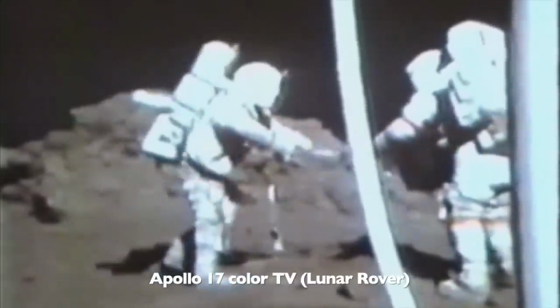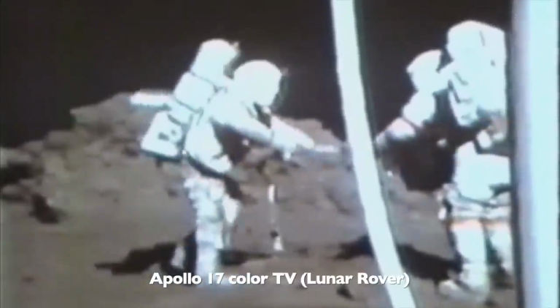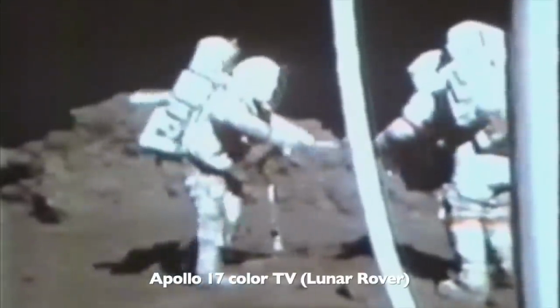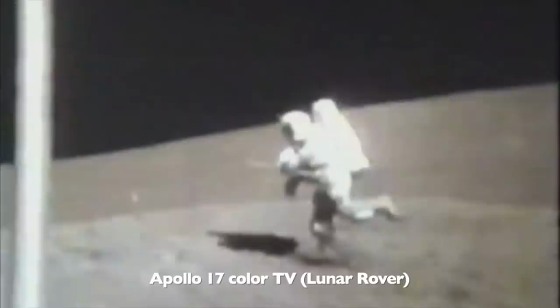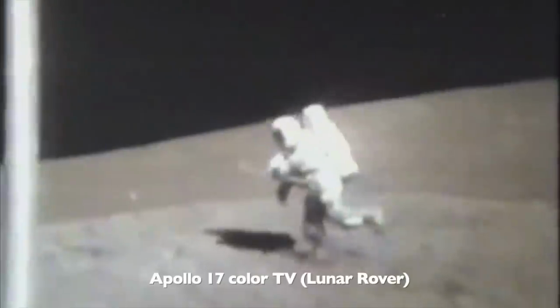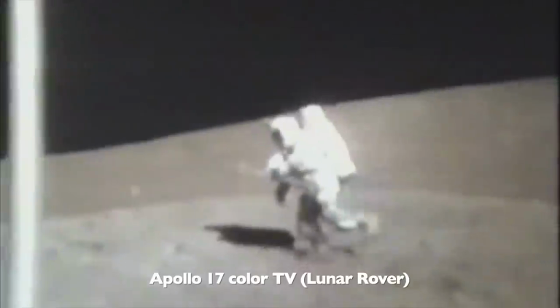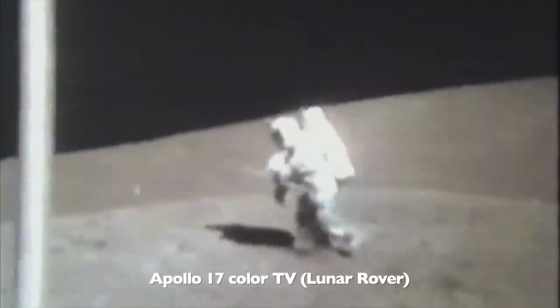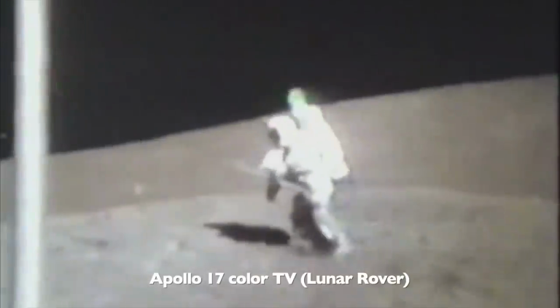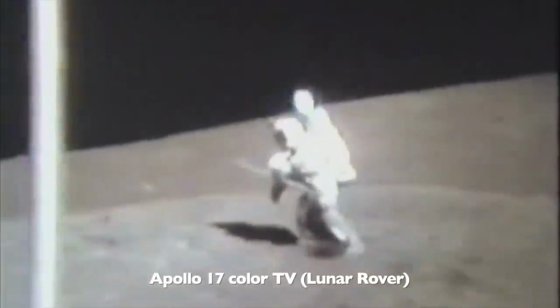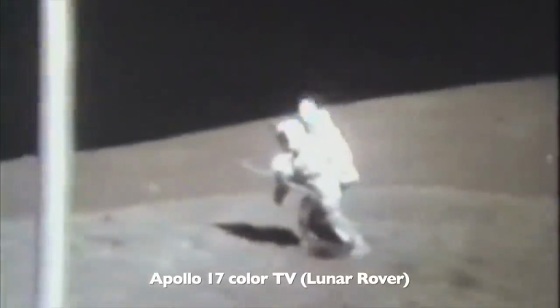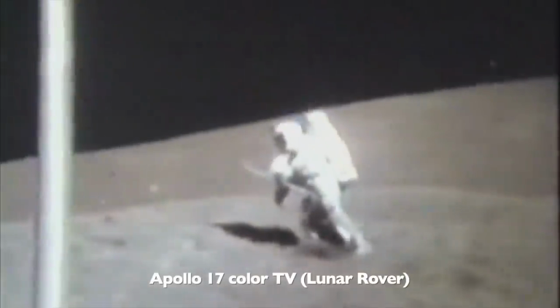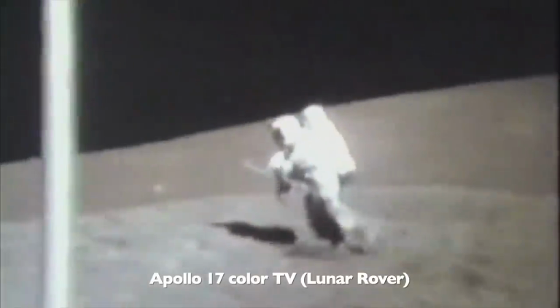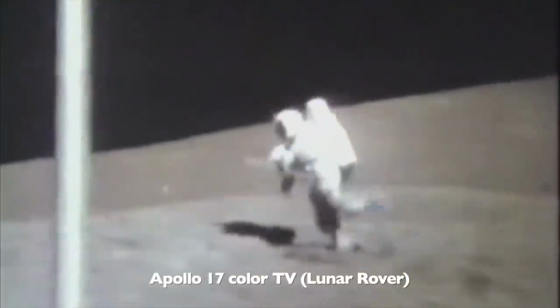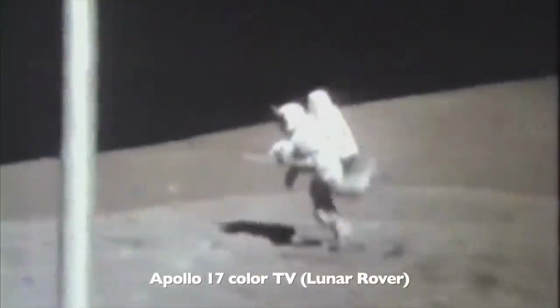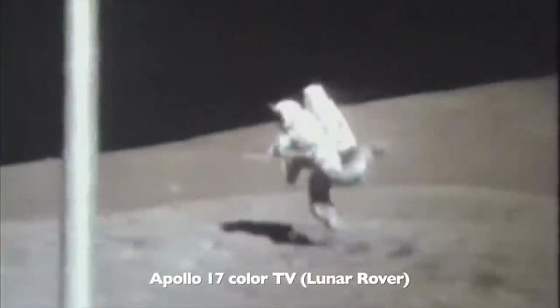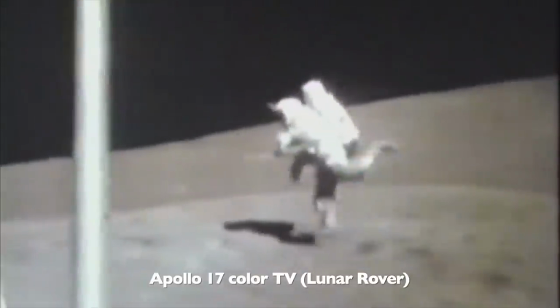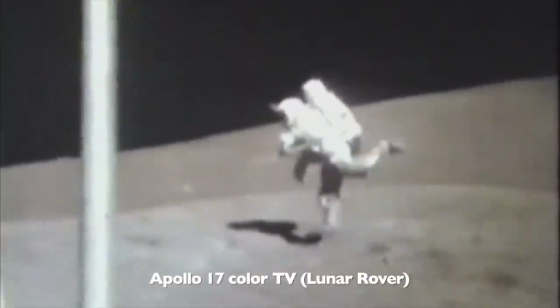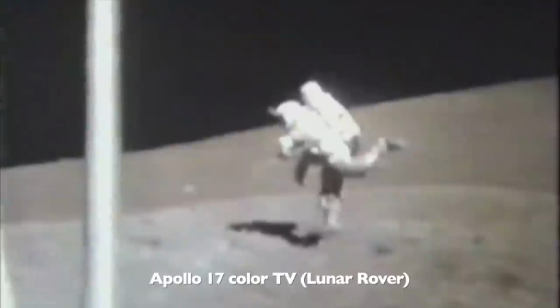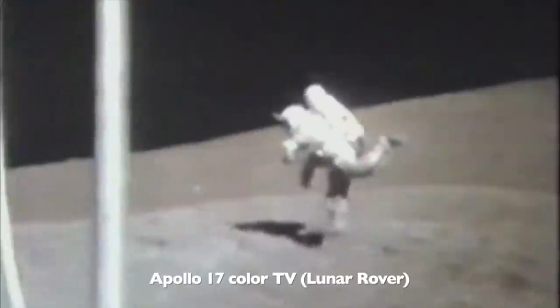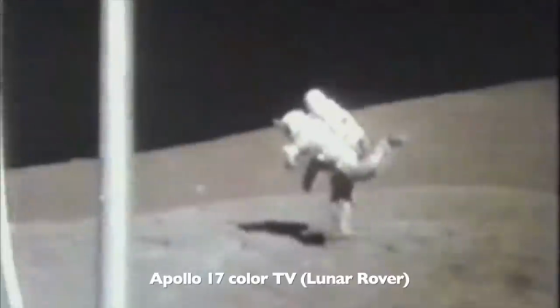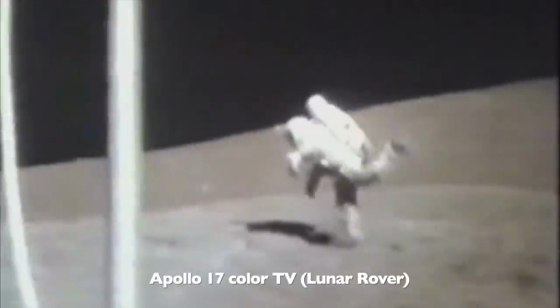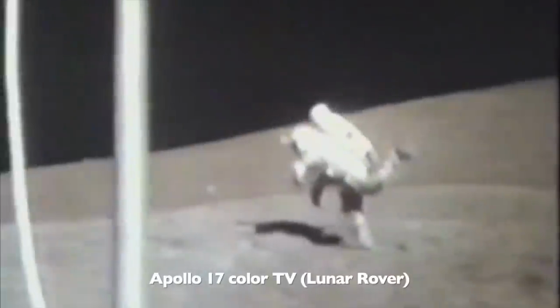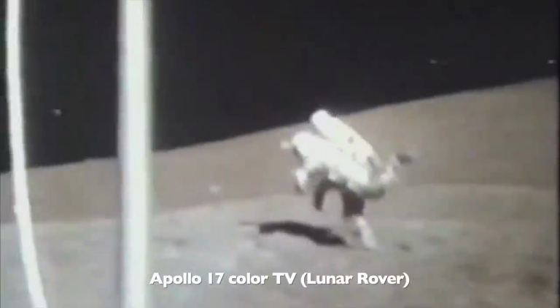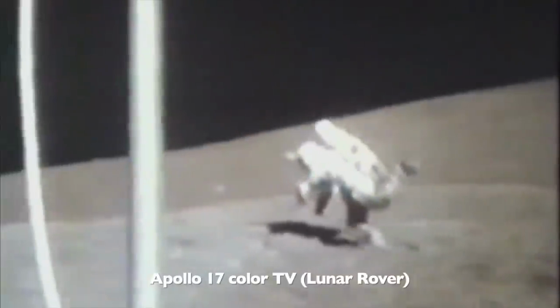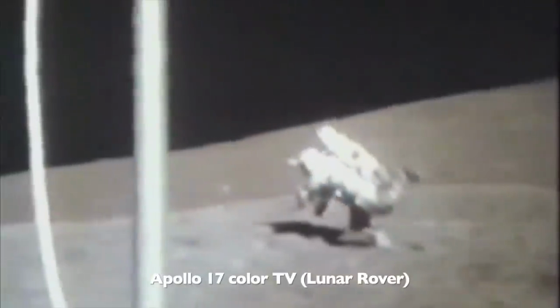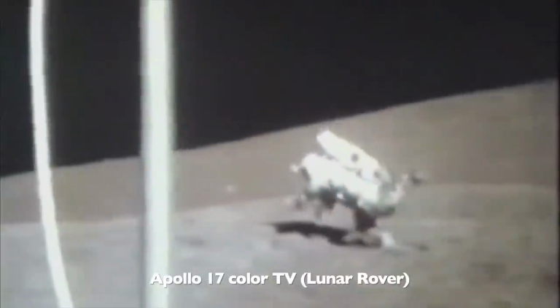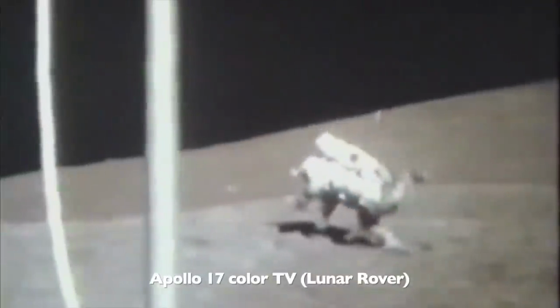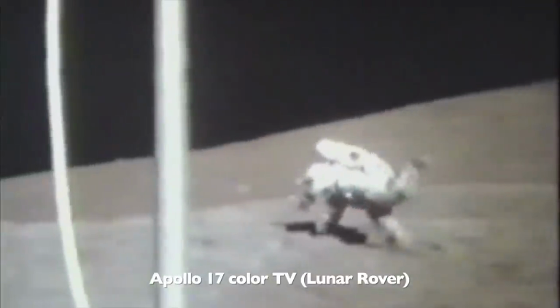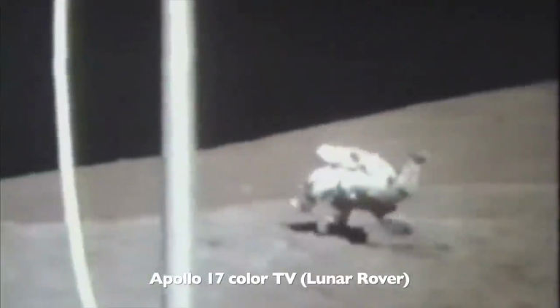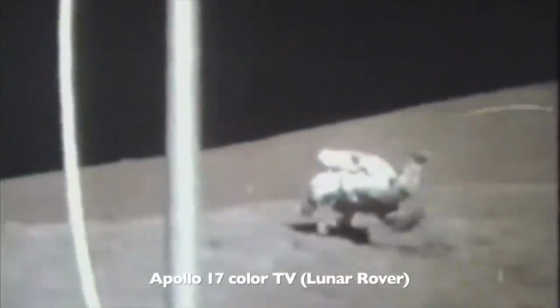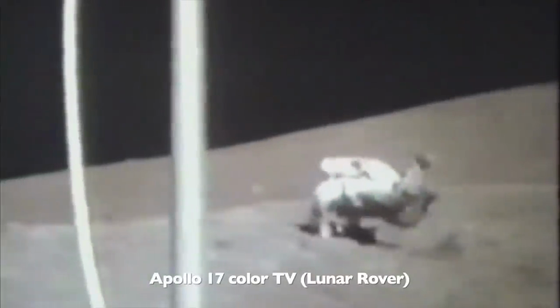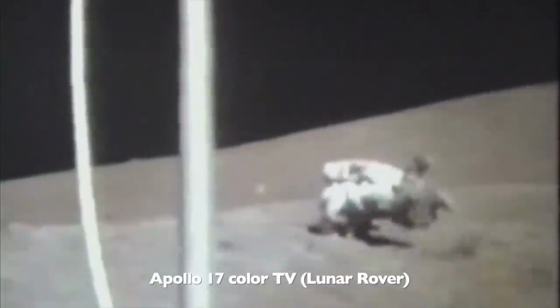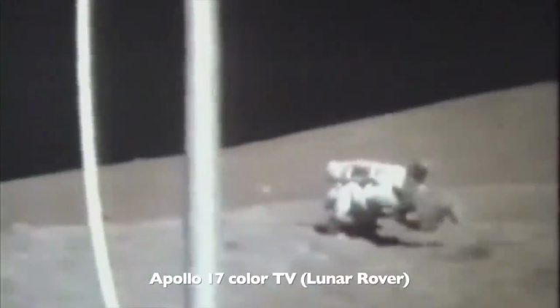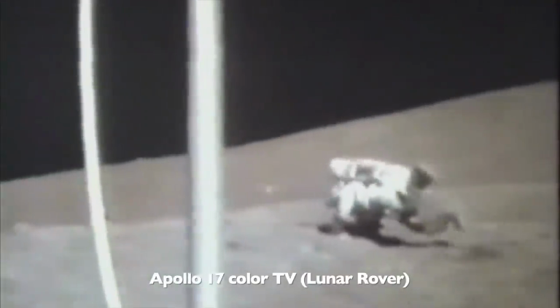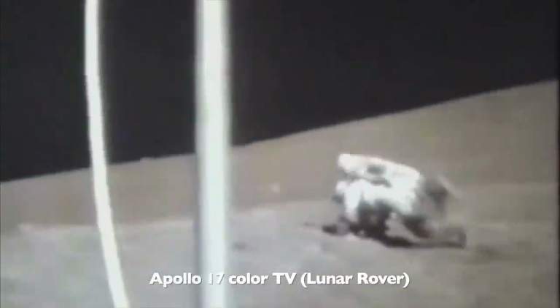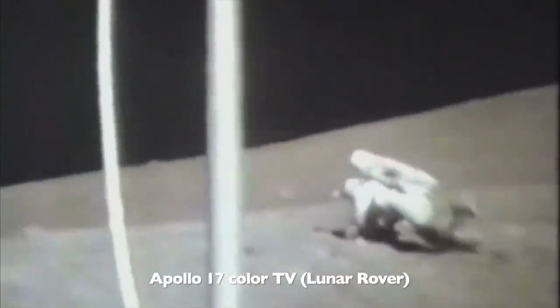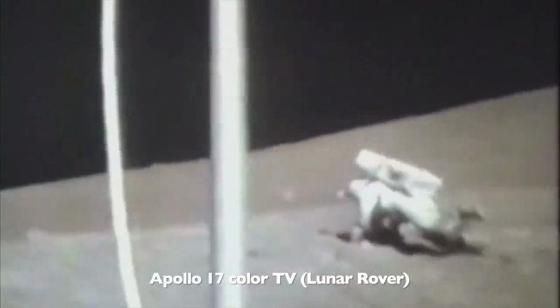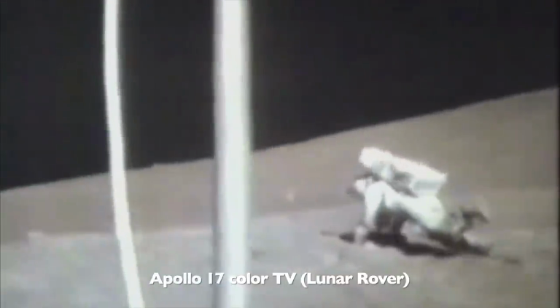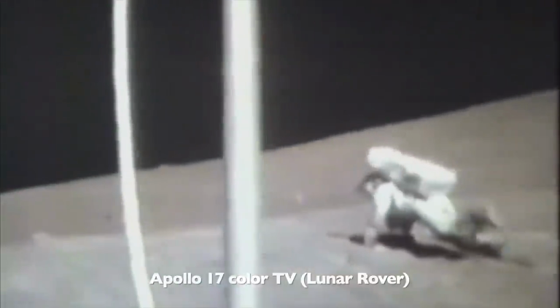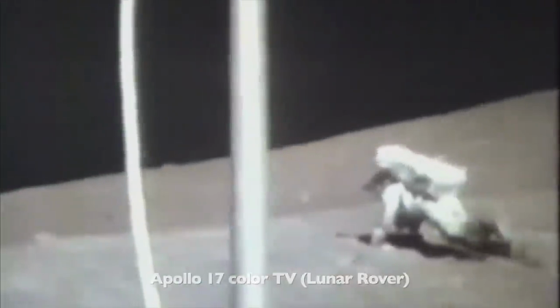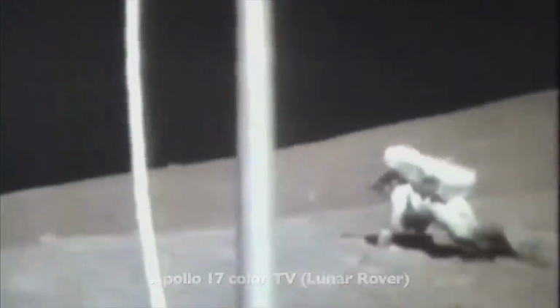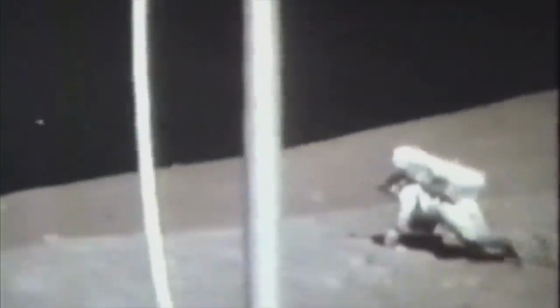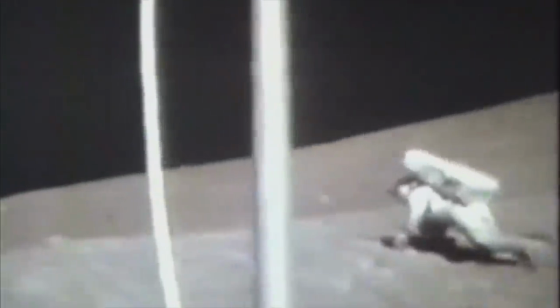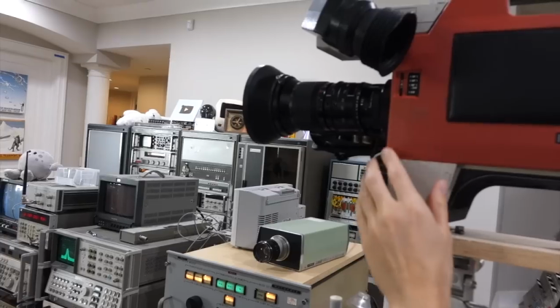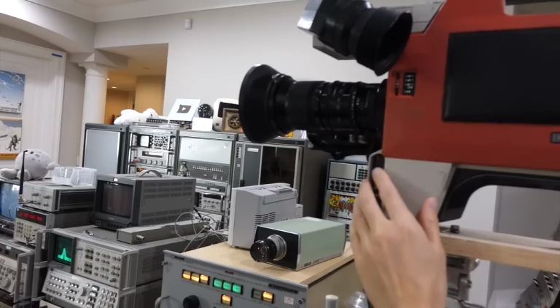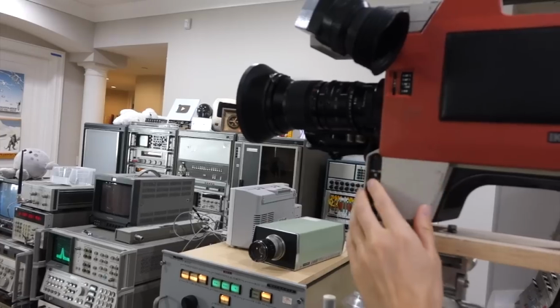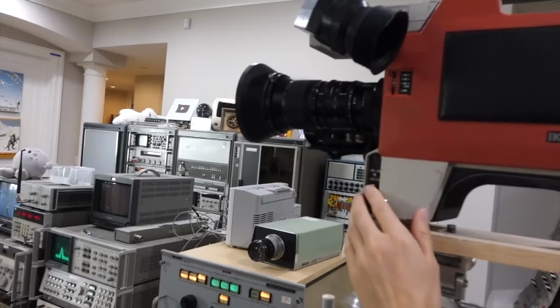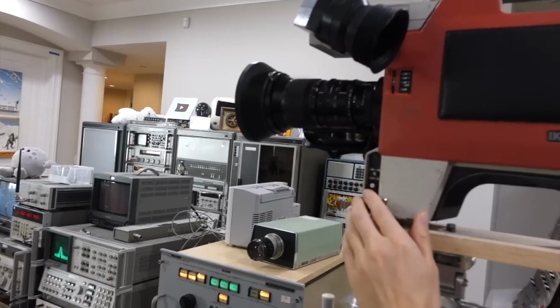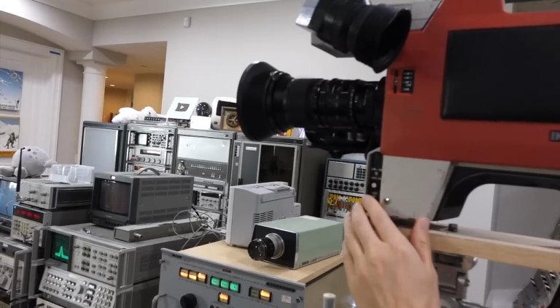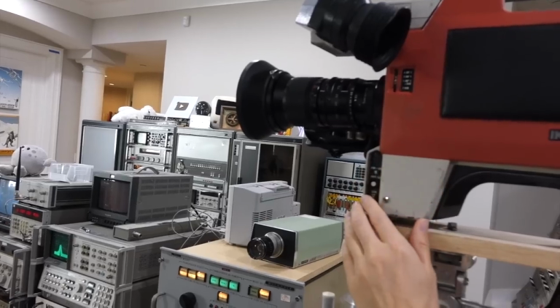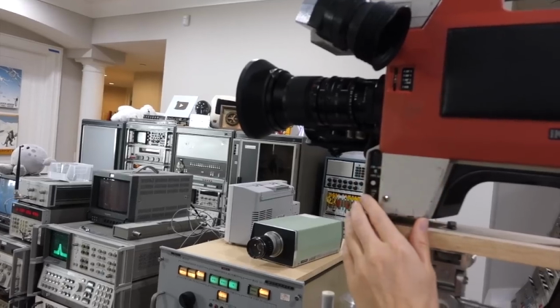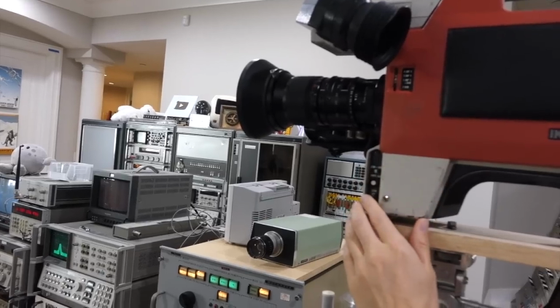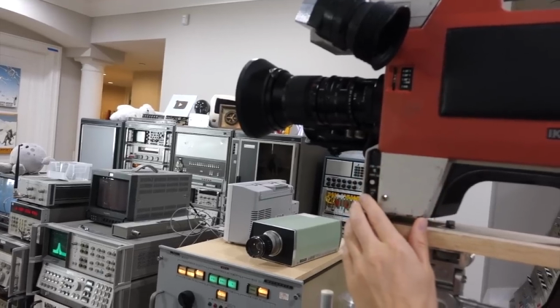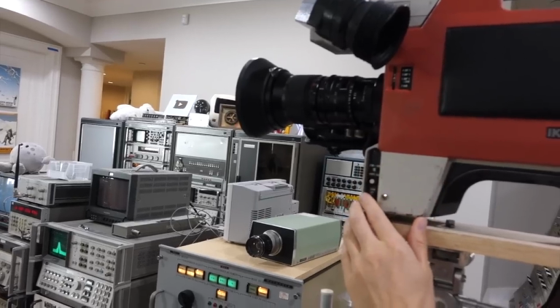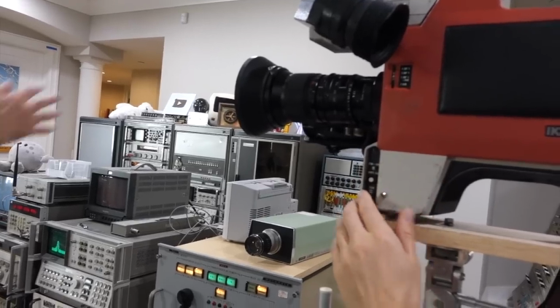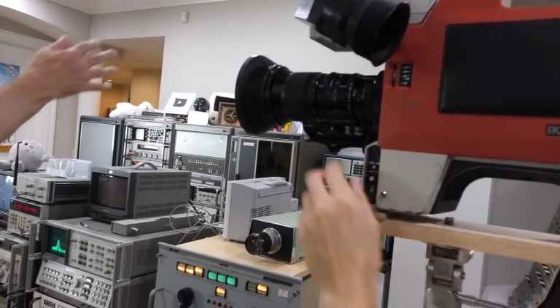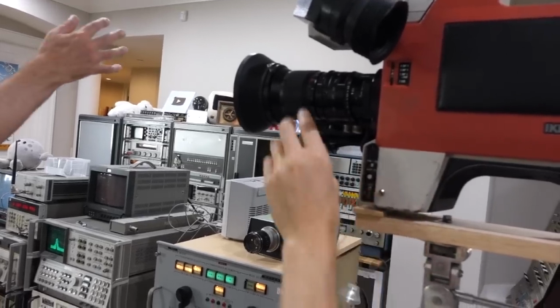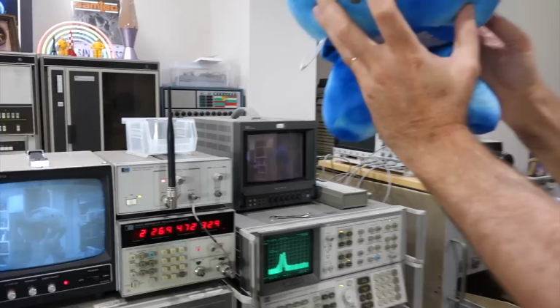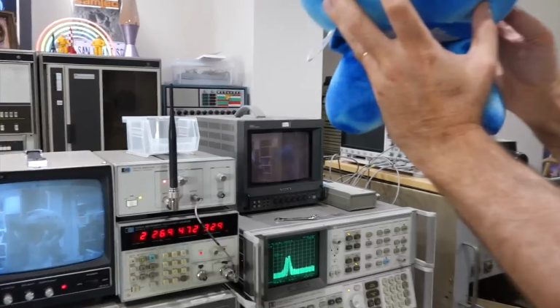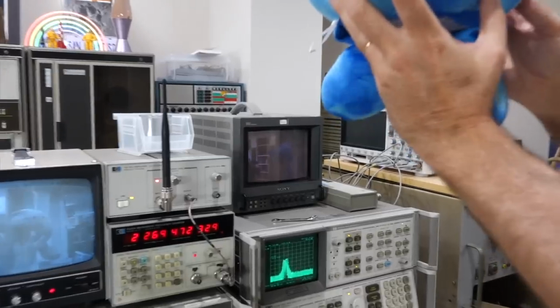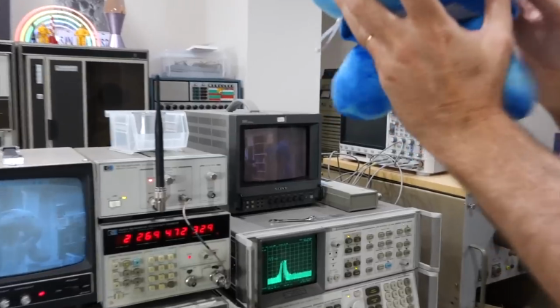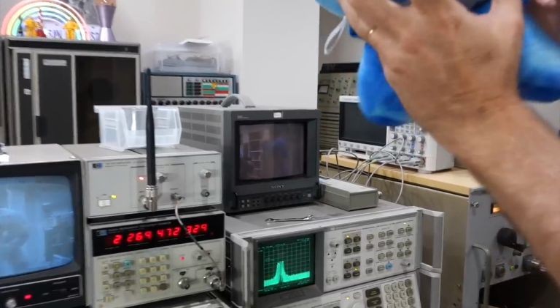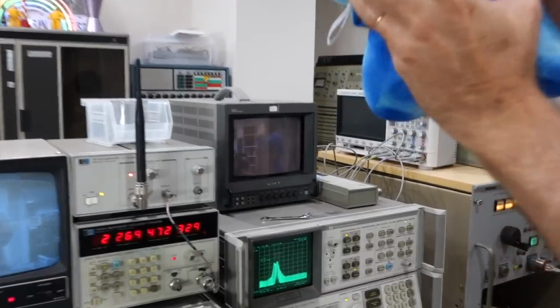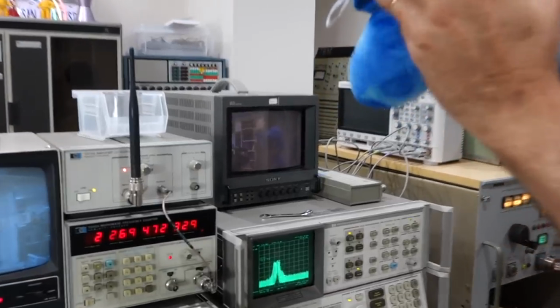But how did NASA manage to do this with all the LEM bandwidth limitations? They had to use many workarounds, which we'll explain in this video. And then, while we're at it, we will try it for ourselves in our setup.